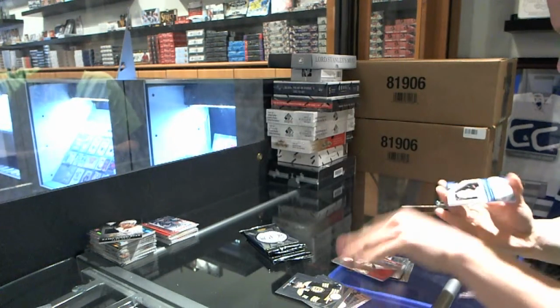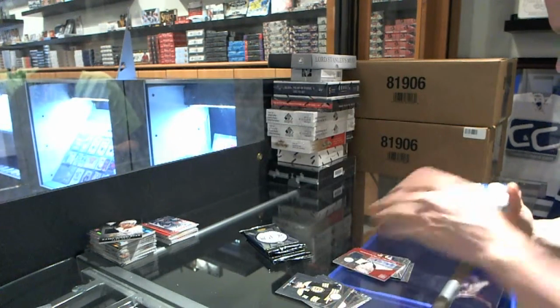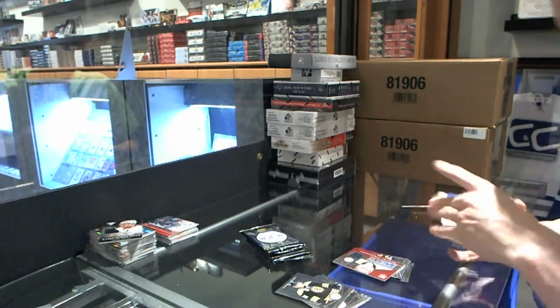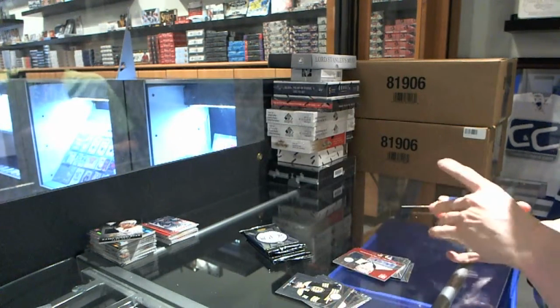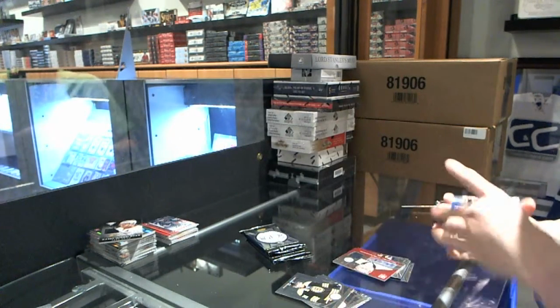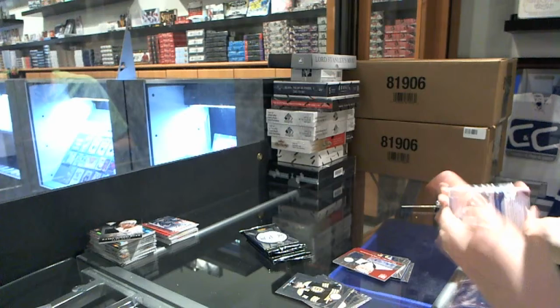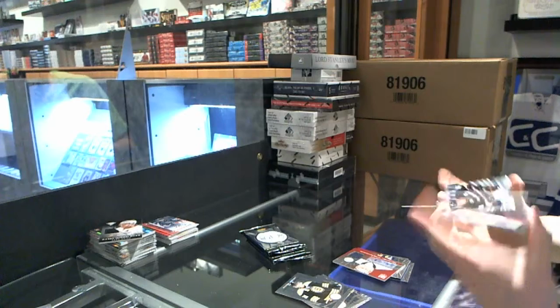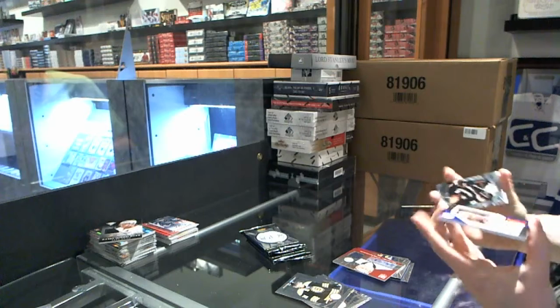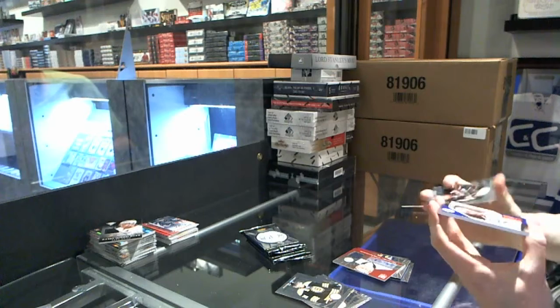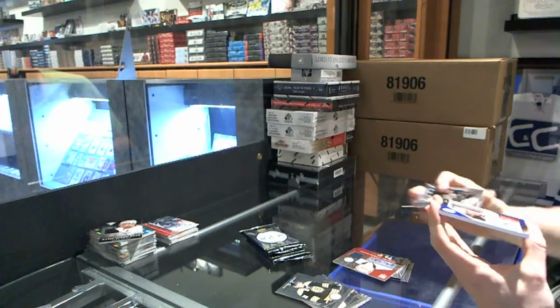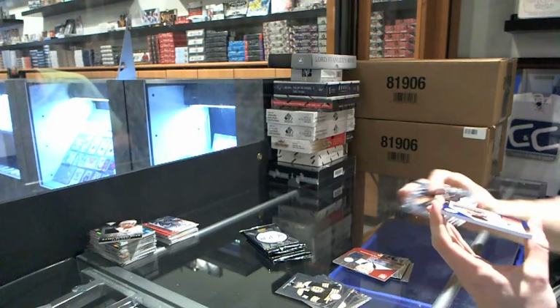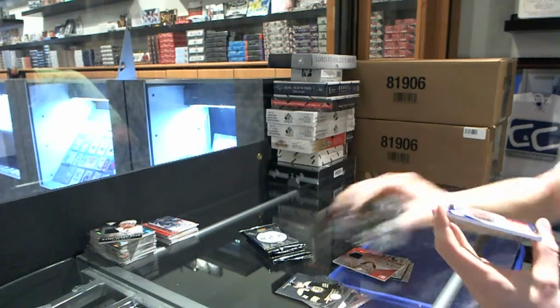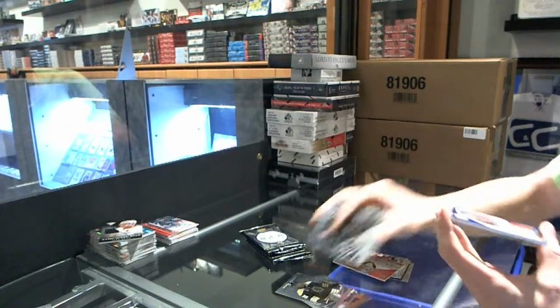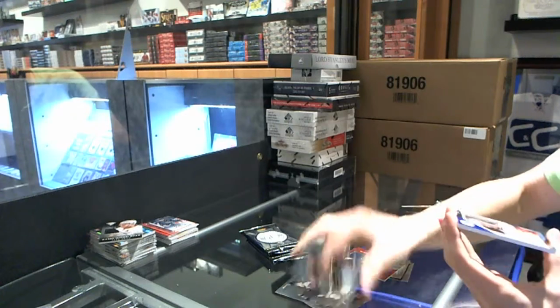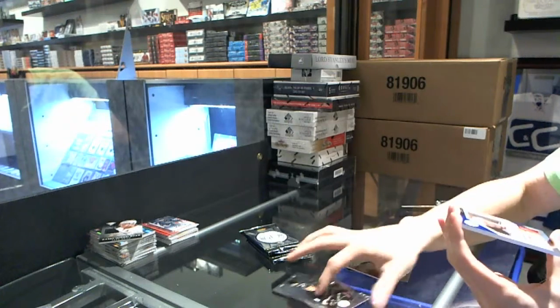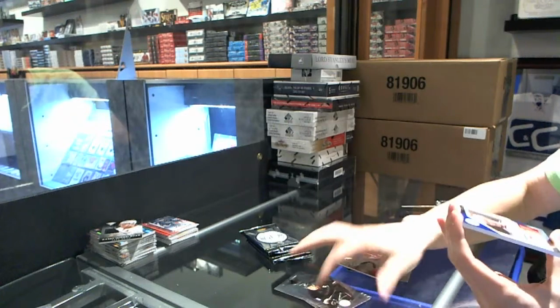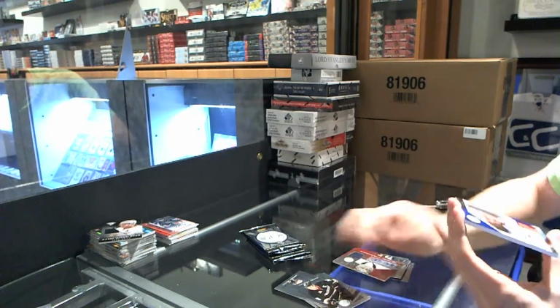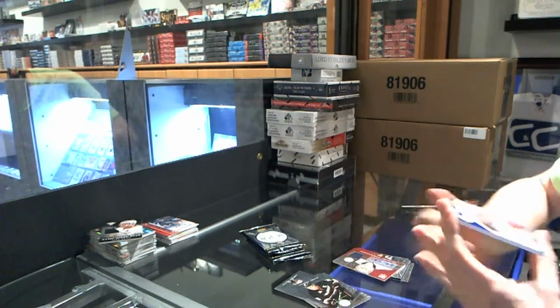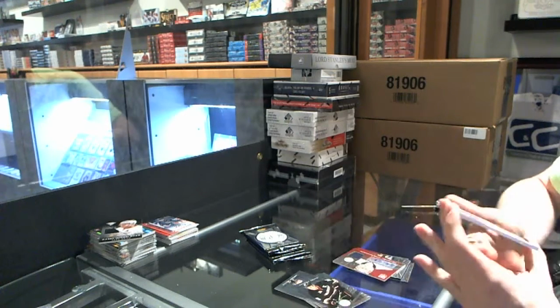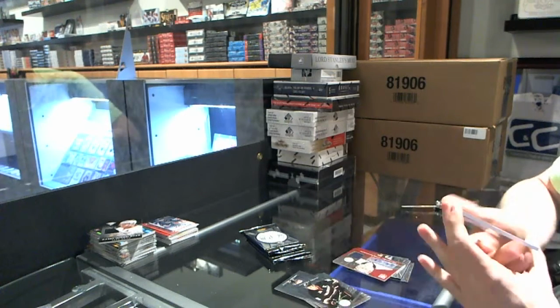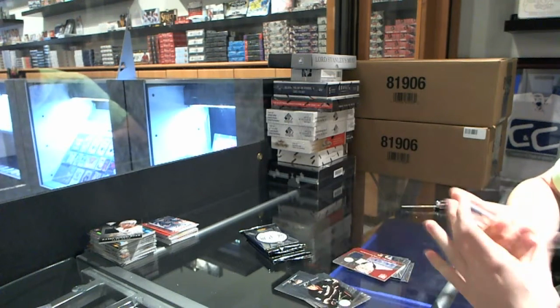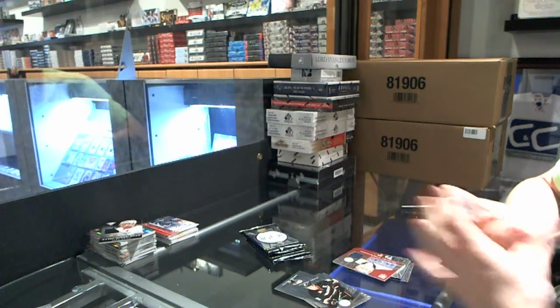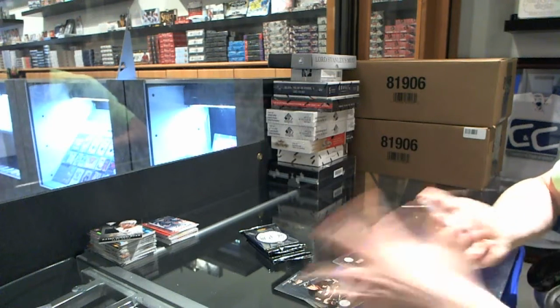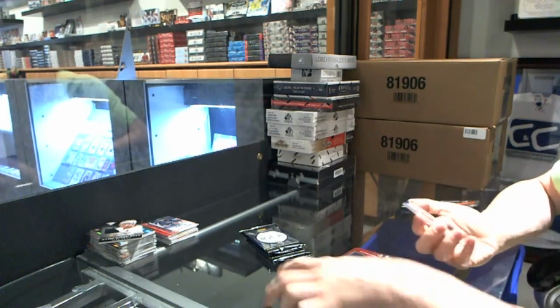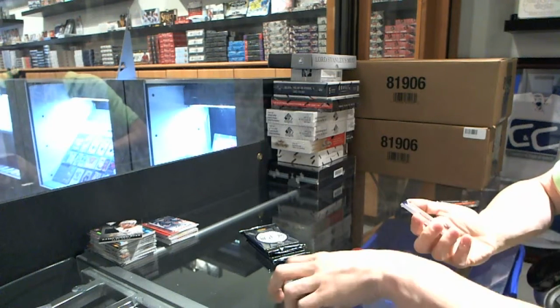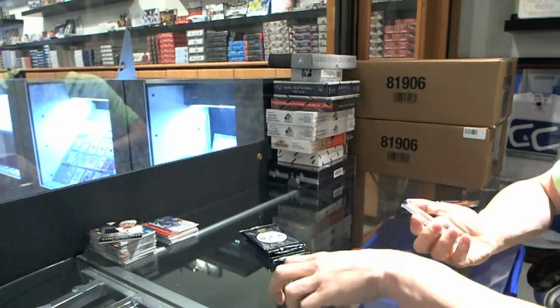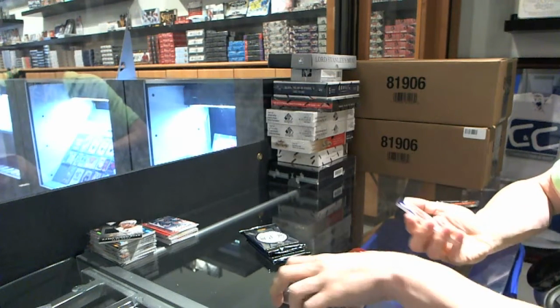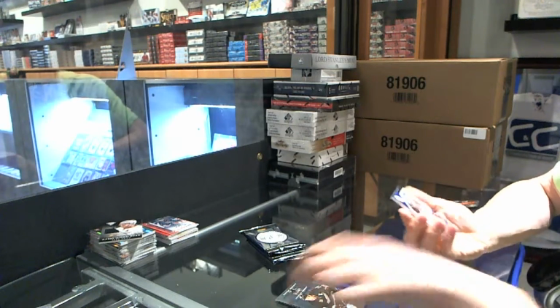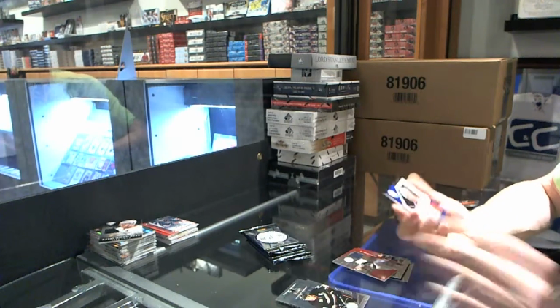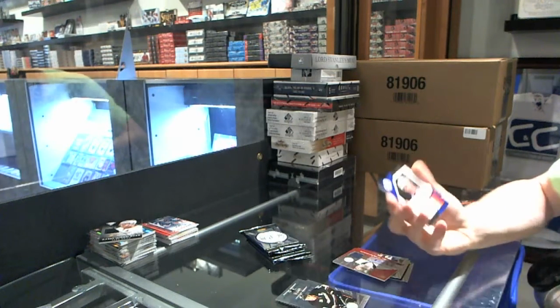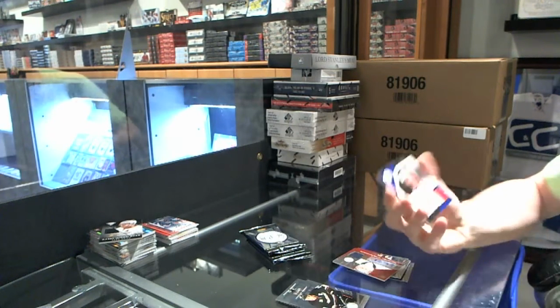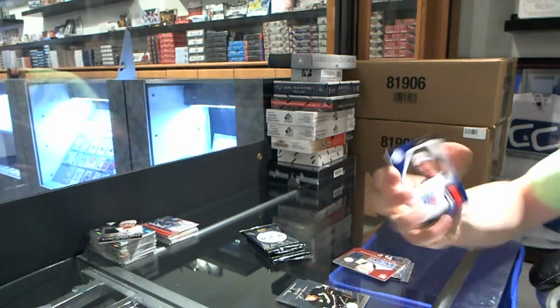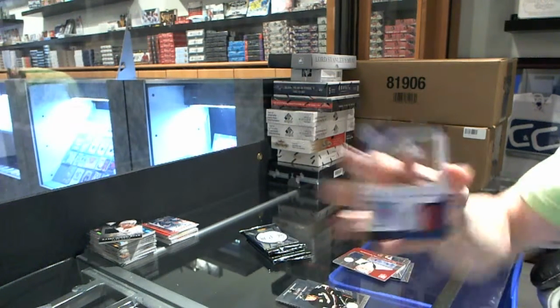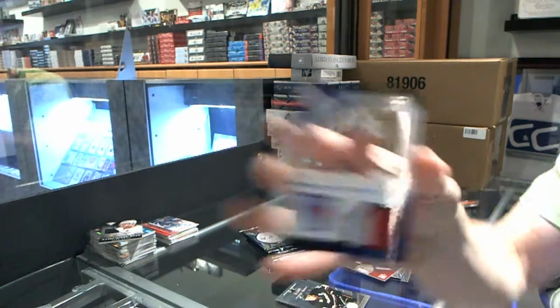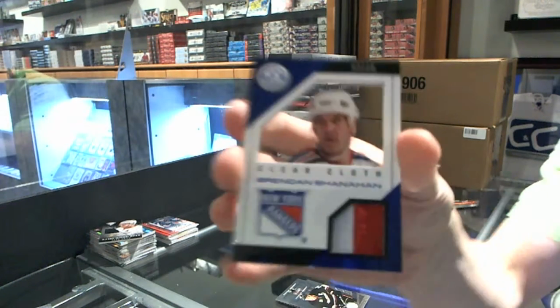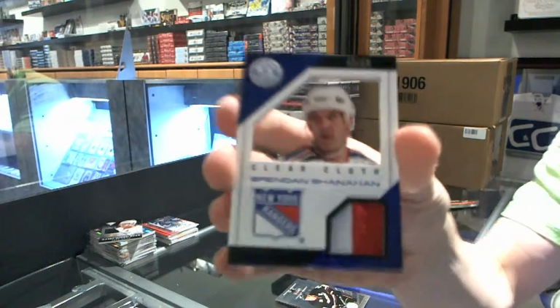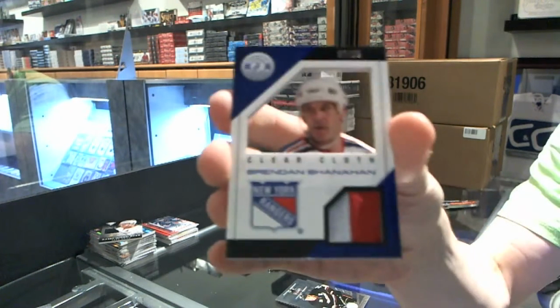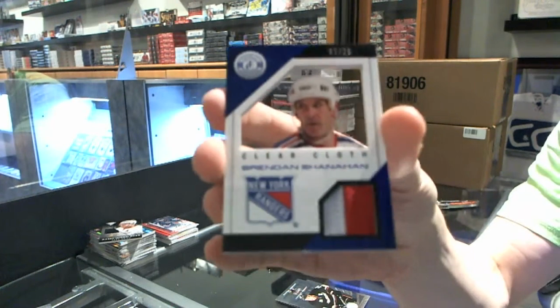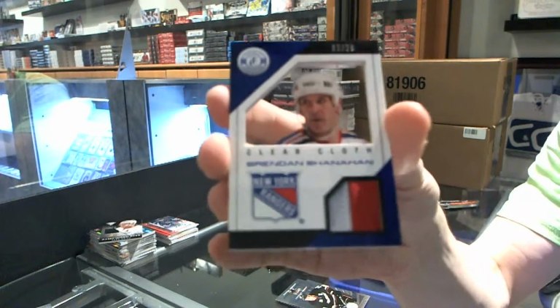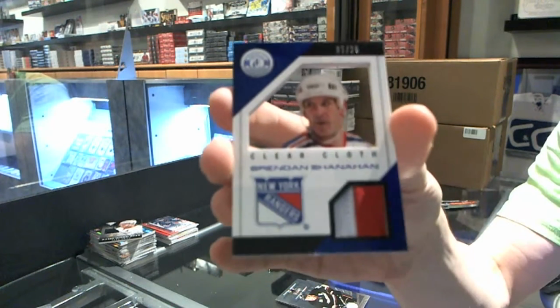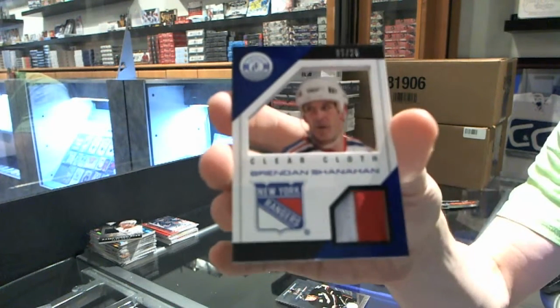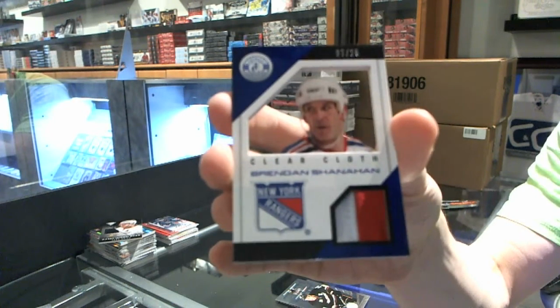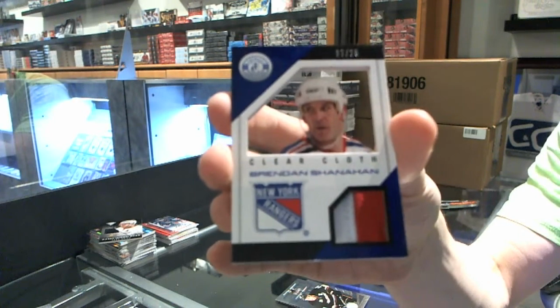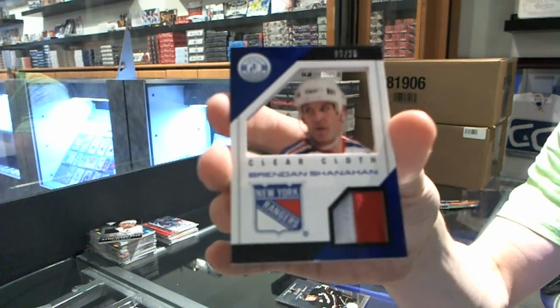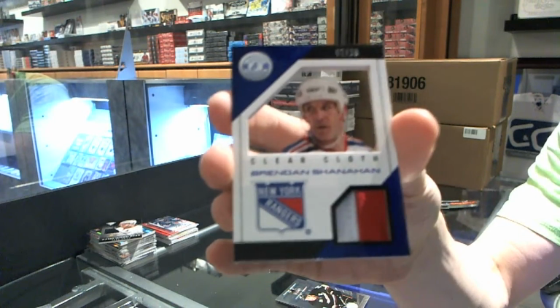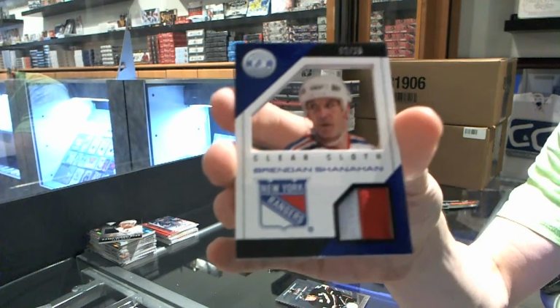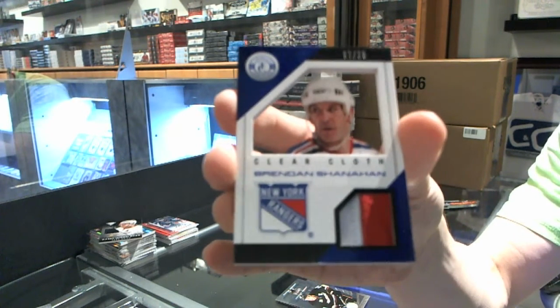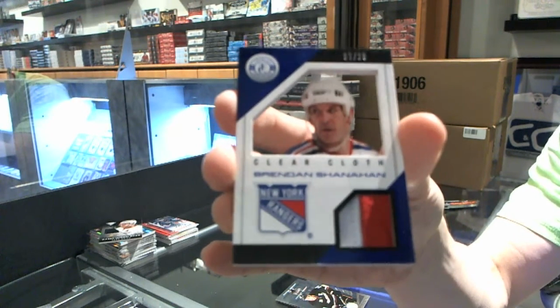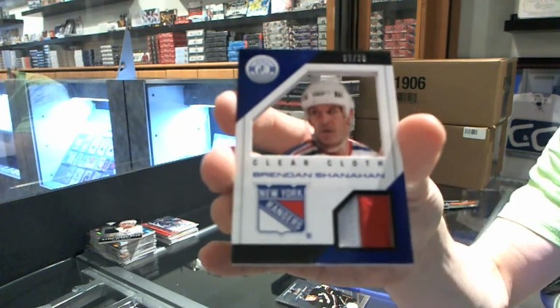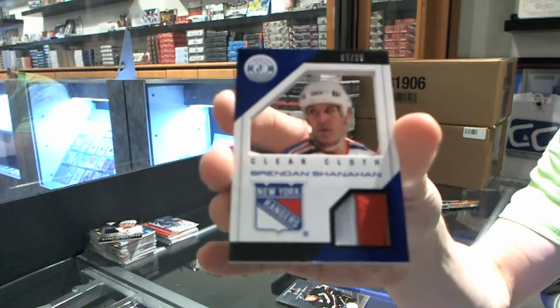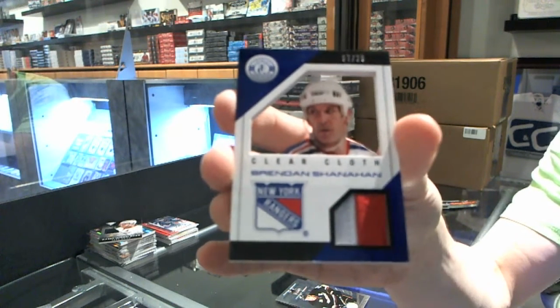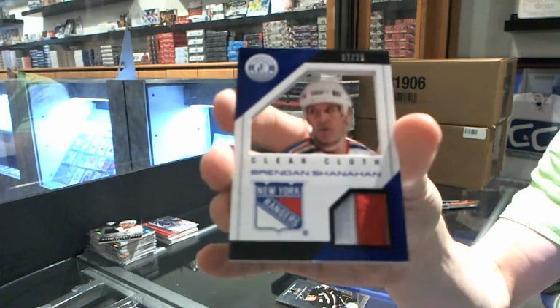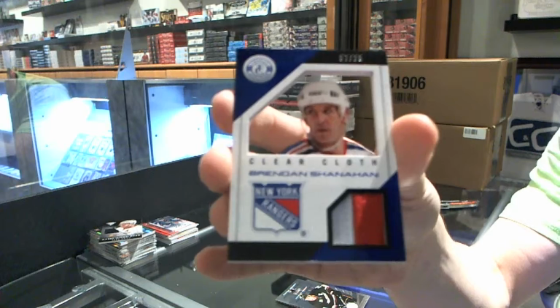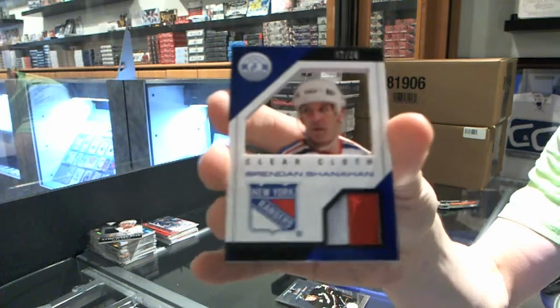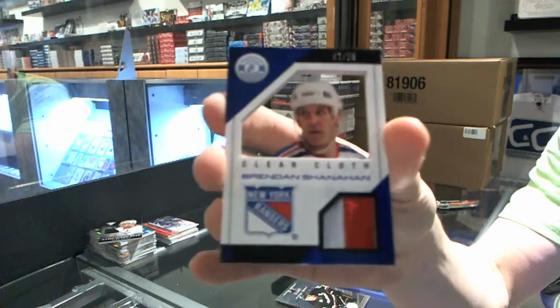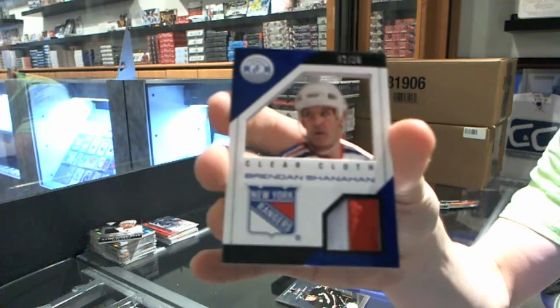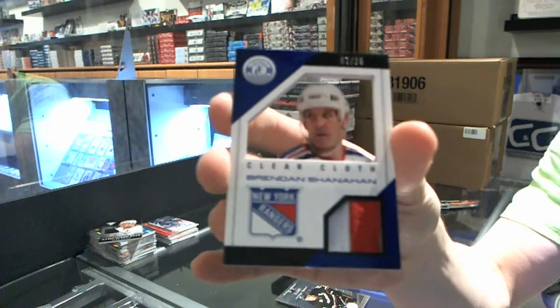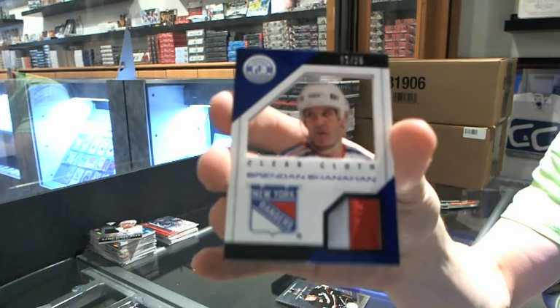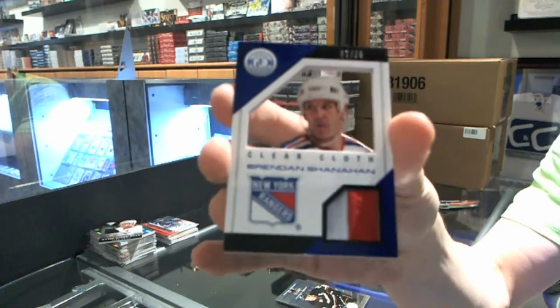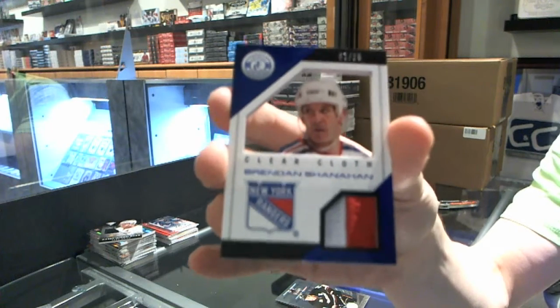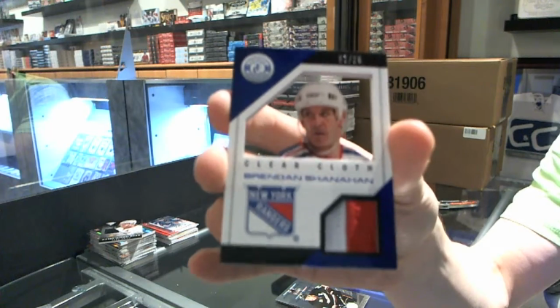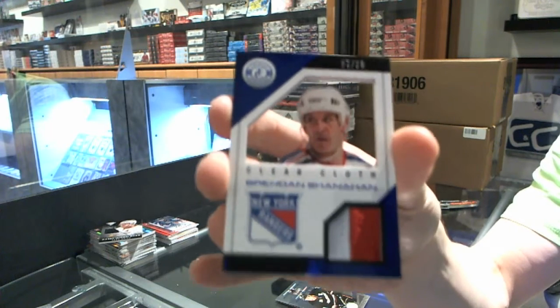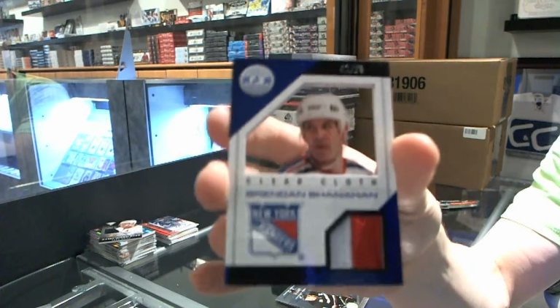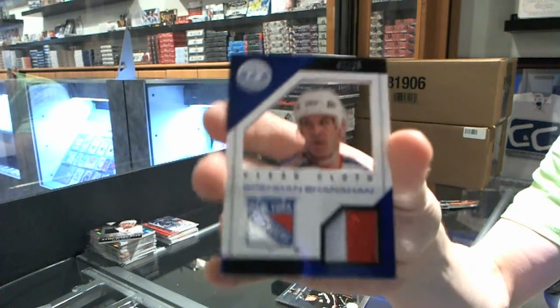And we've got a Clear Cloth Jersey Prime, number 7 of 25, for the New York Rangers, Brendan Shanahan.